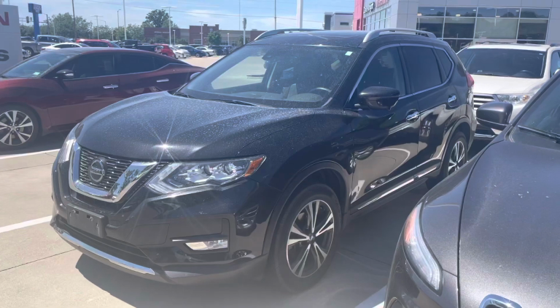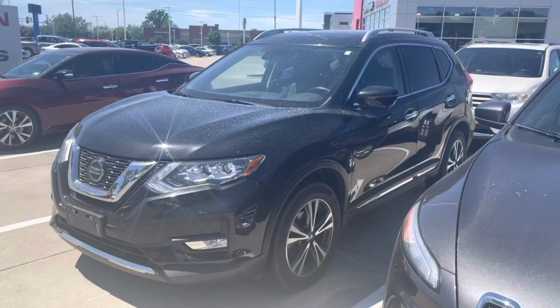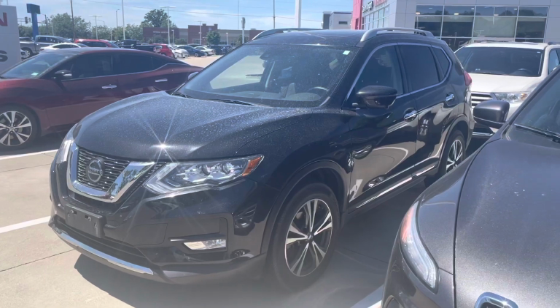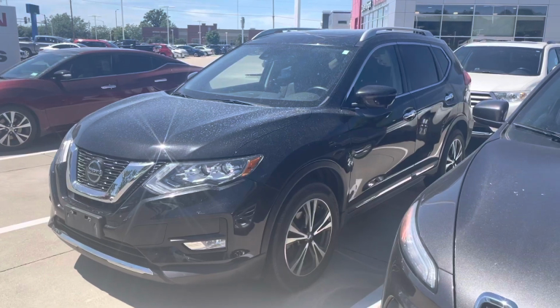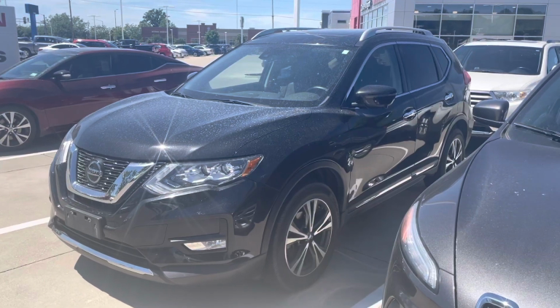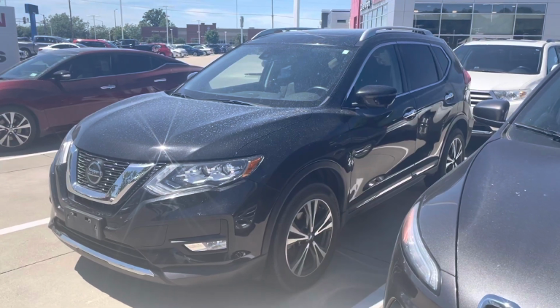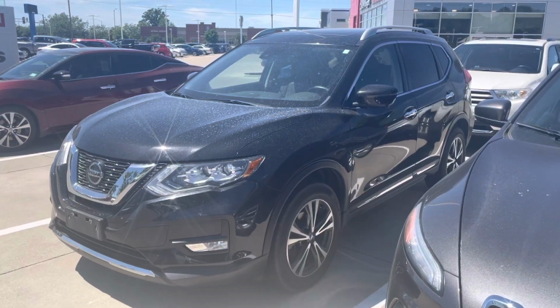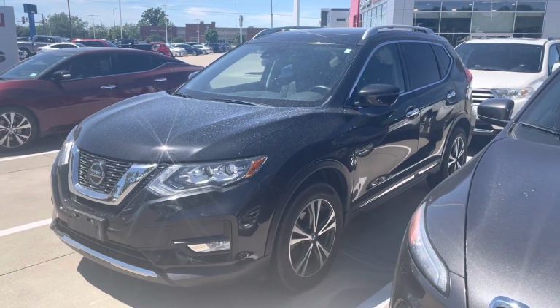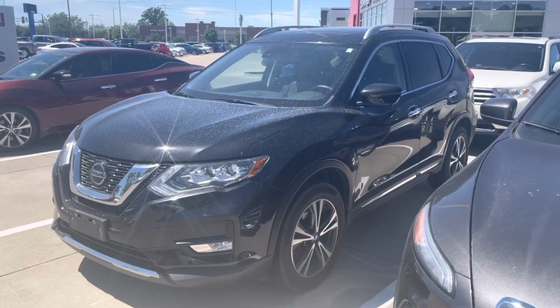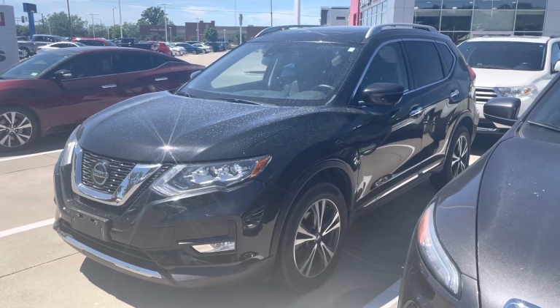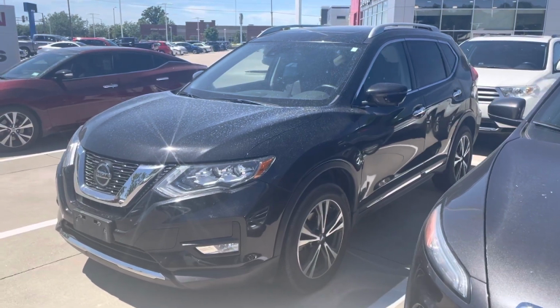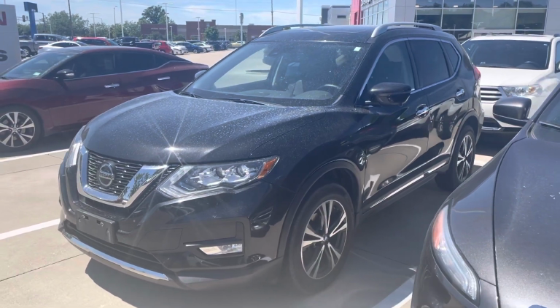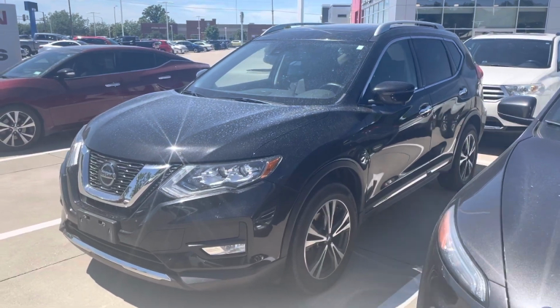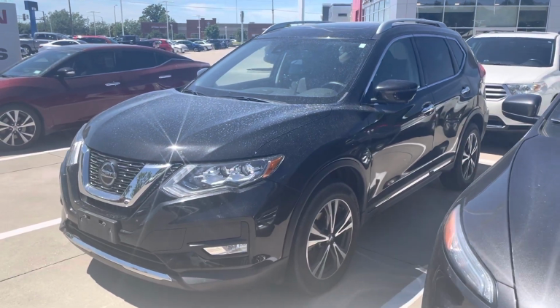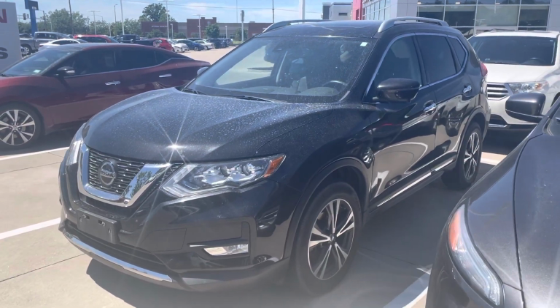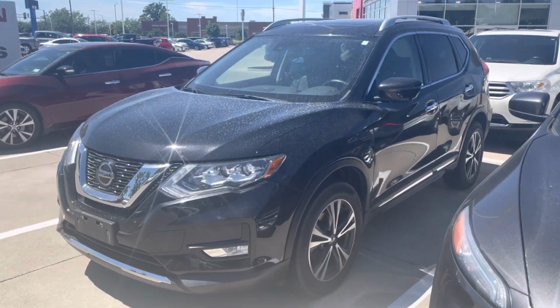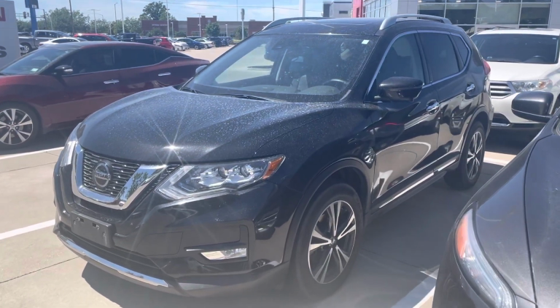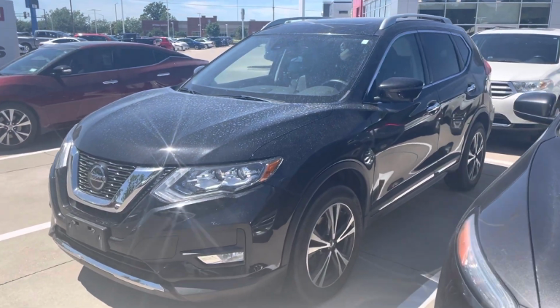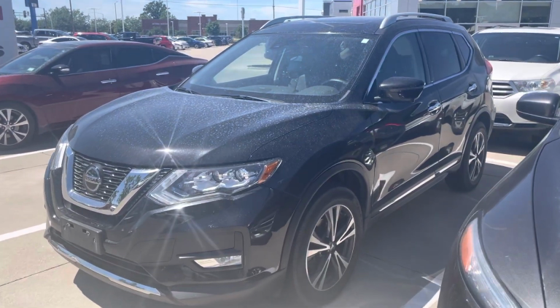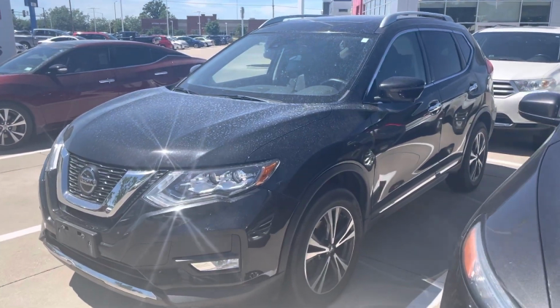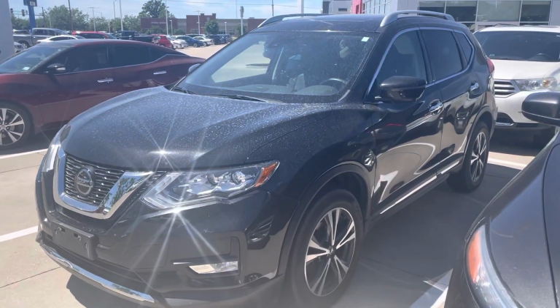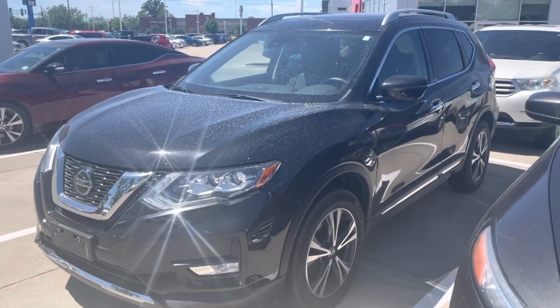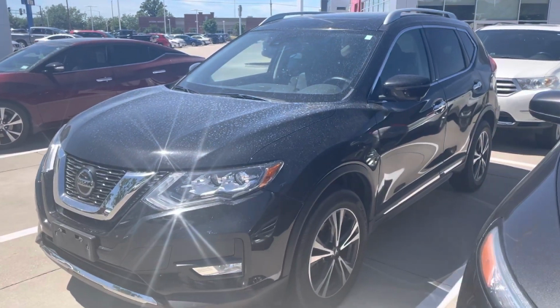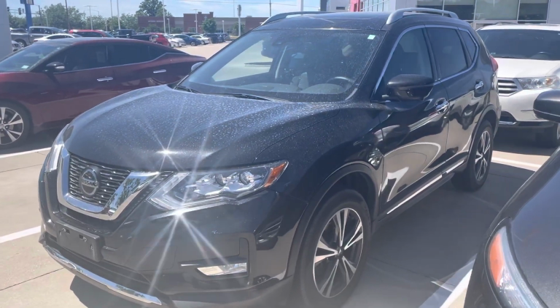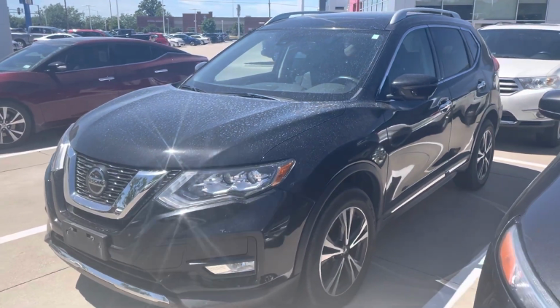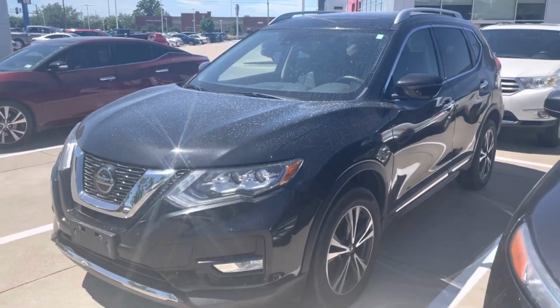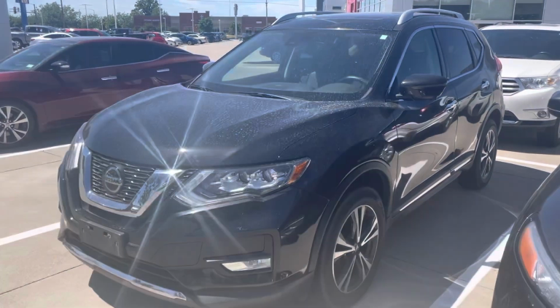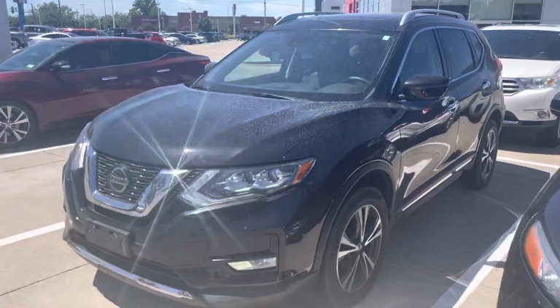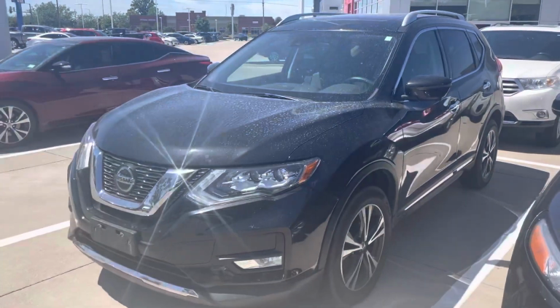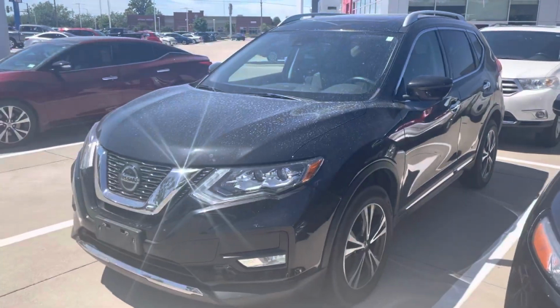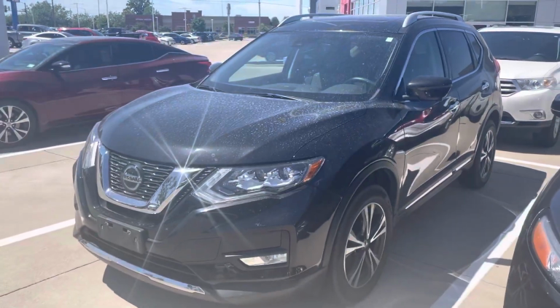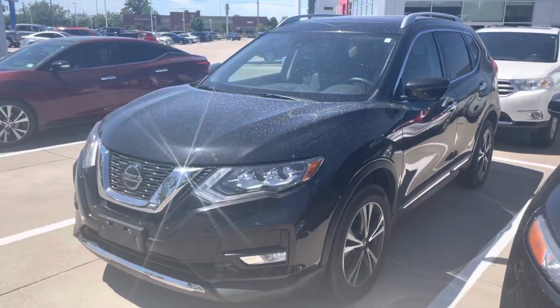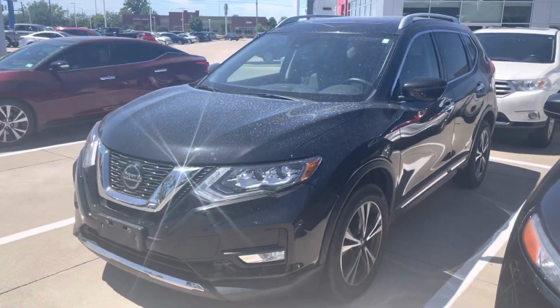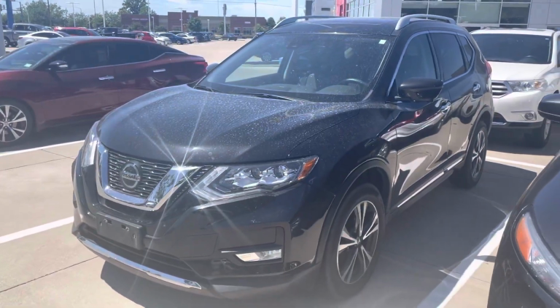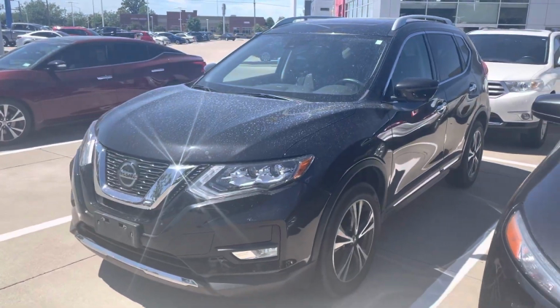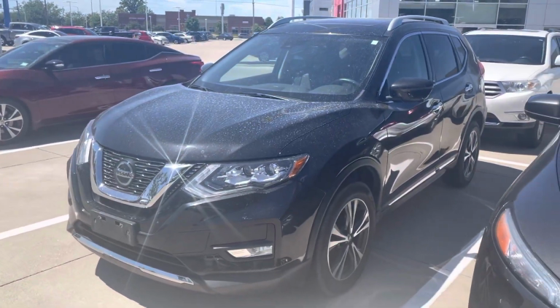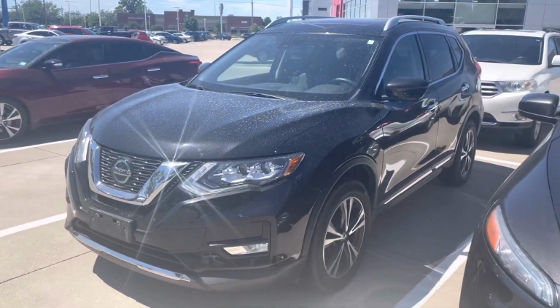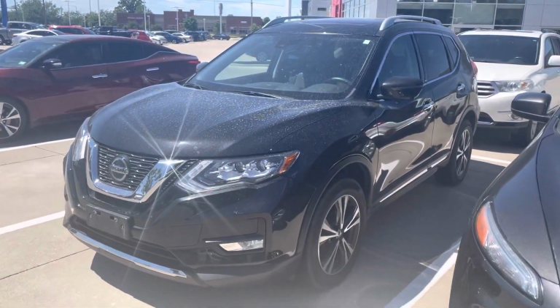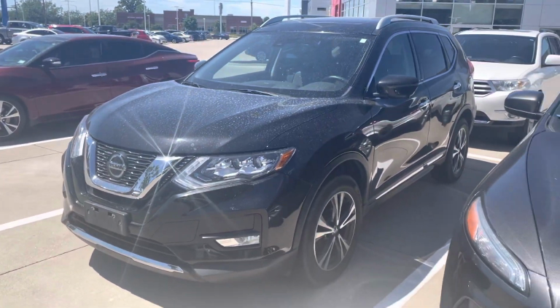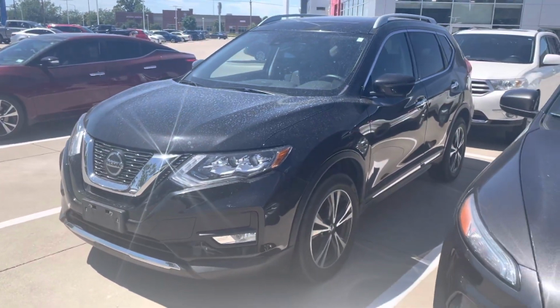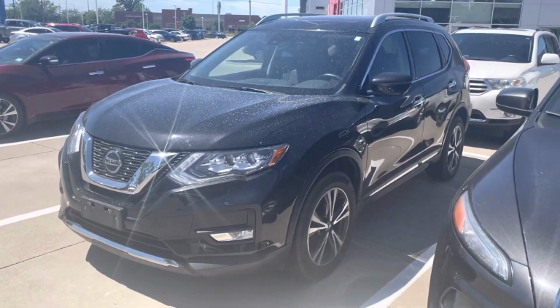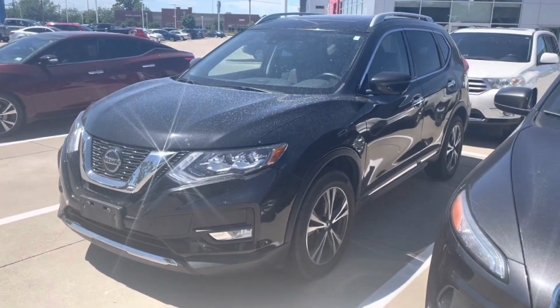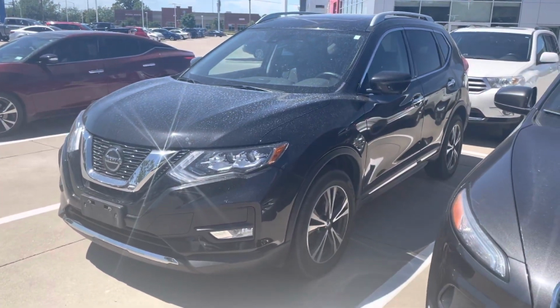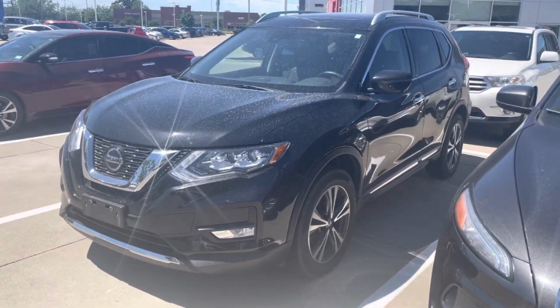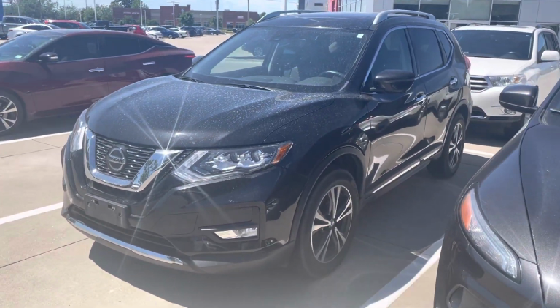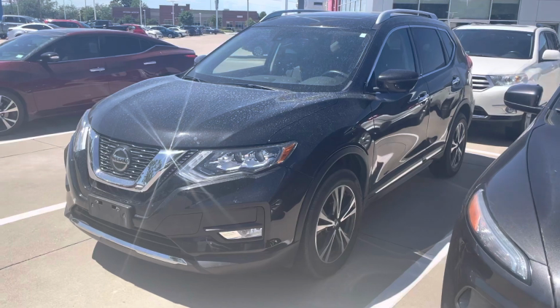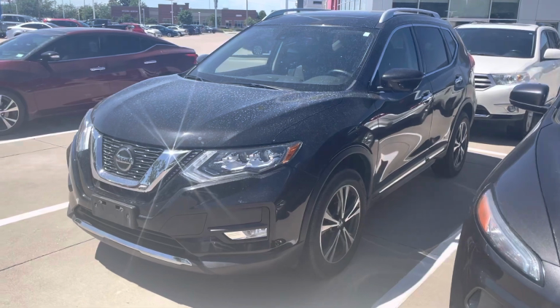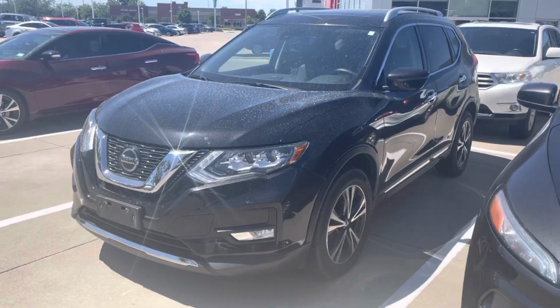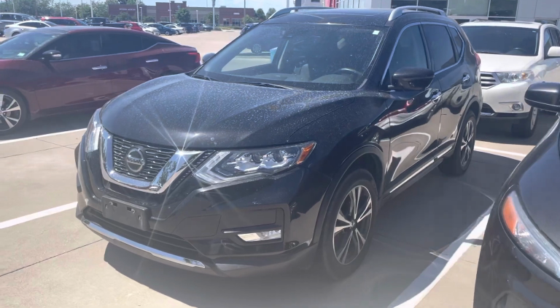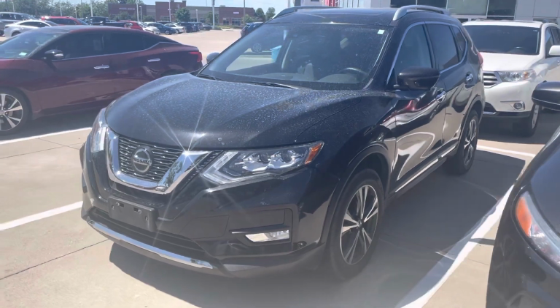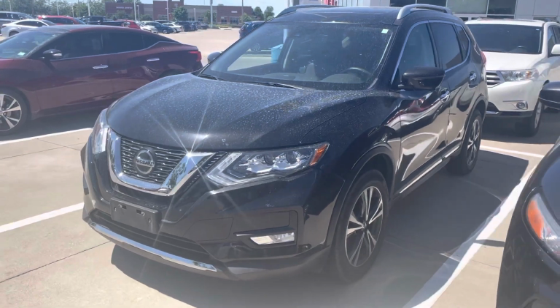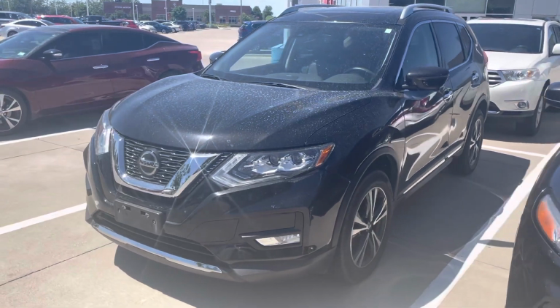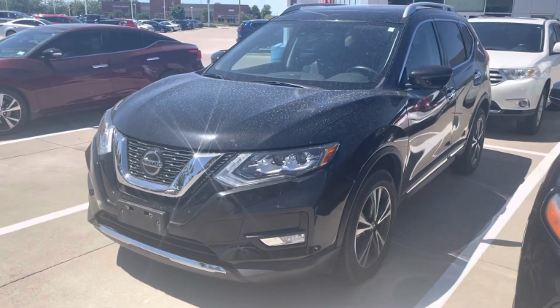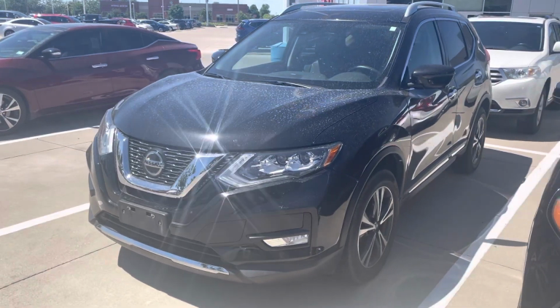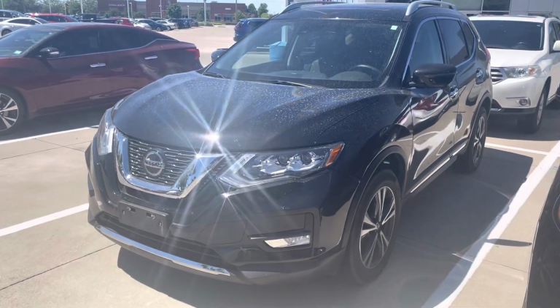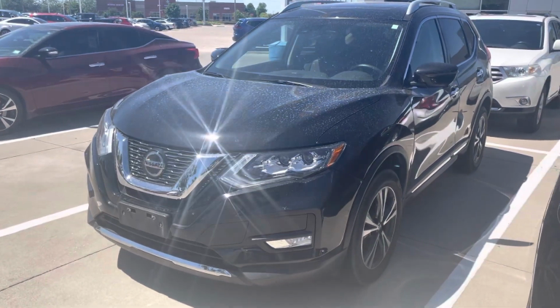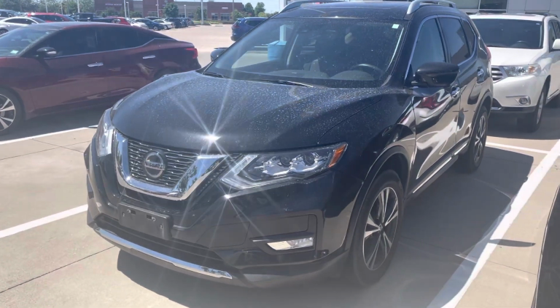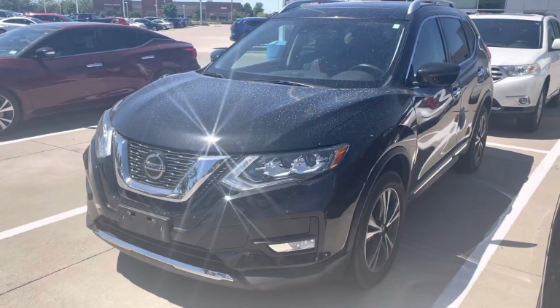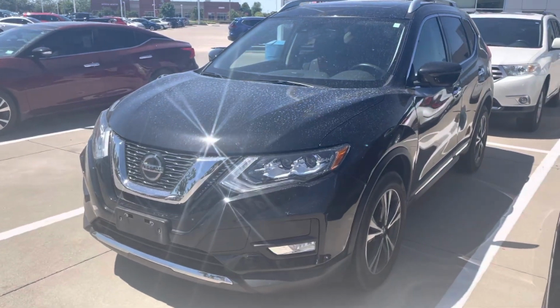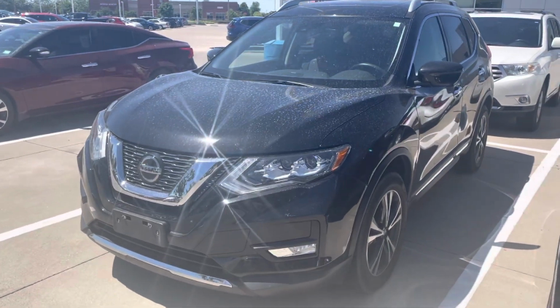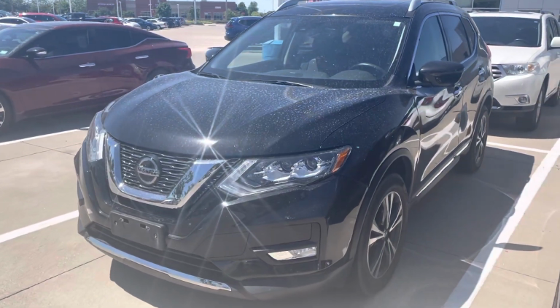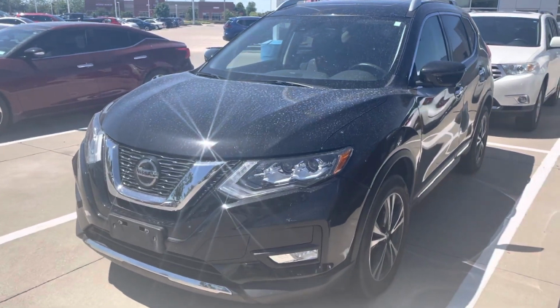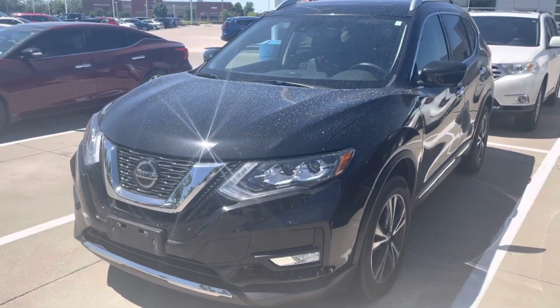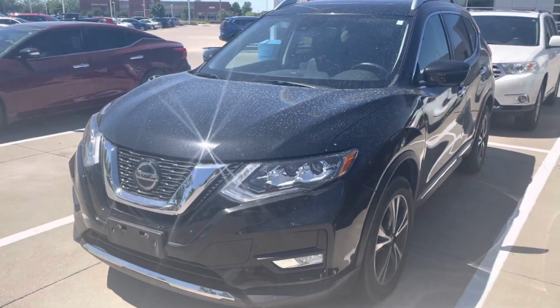Hi Mary Beth, Blaine from Dave Wright Nissan Subaru. Here's the 2018 Nissan Rogue SL that you saw on our website.